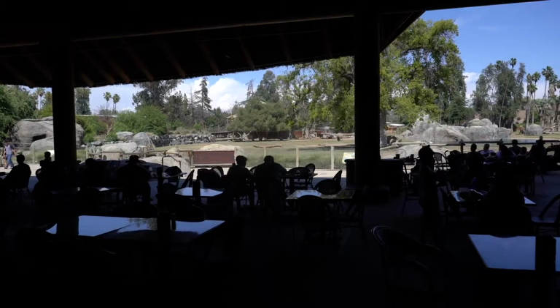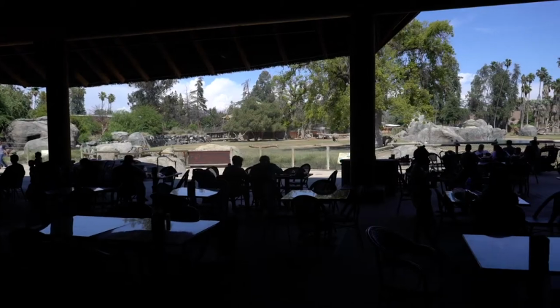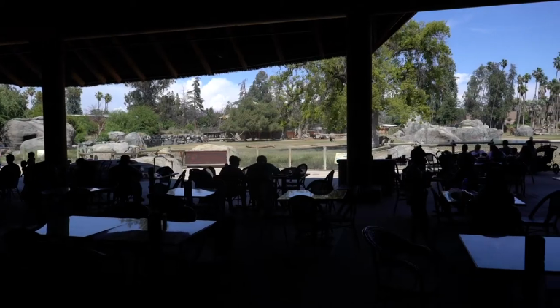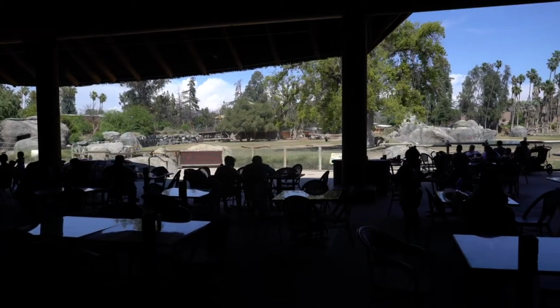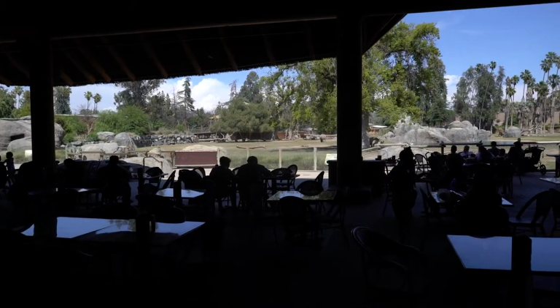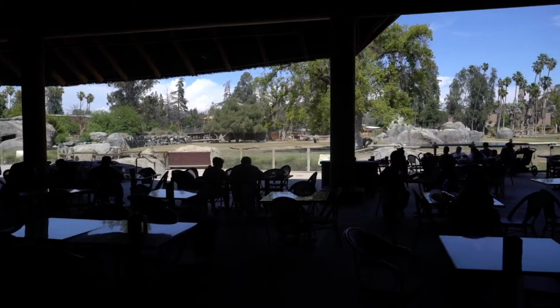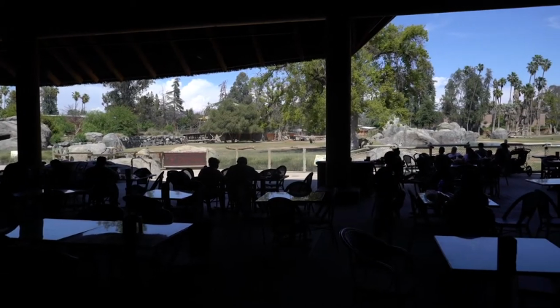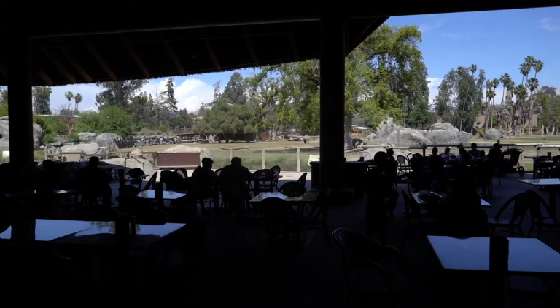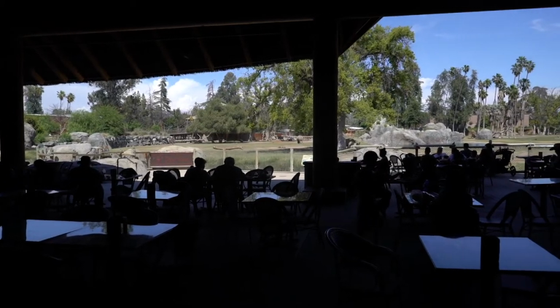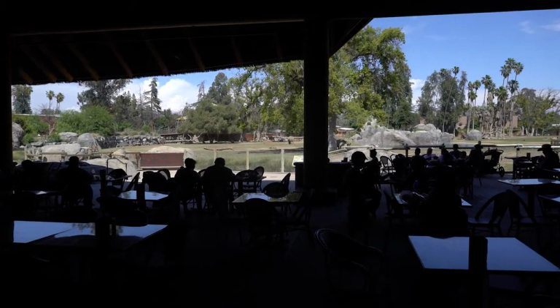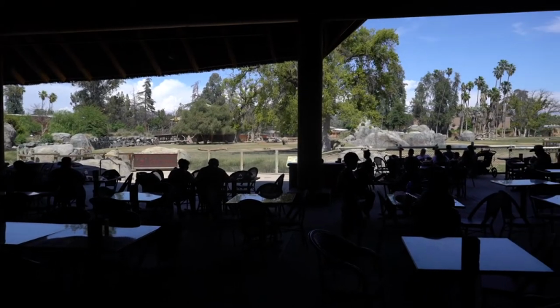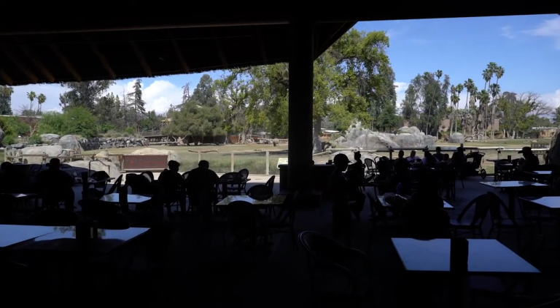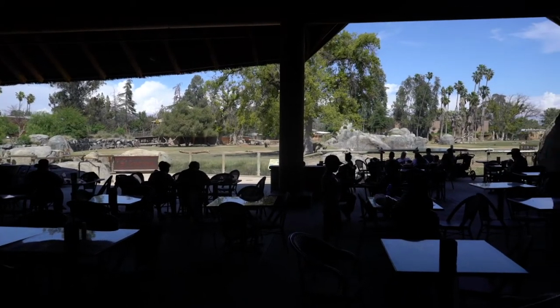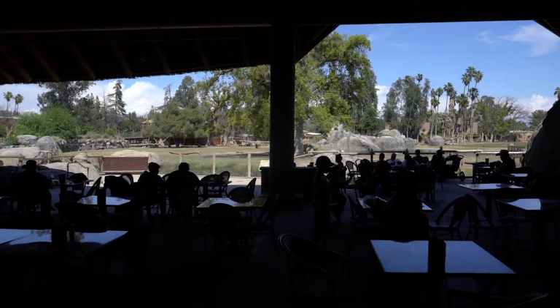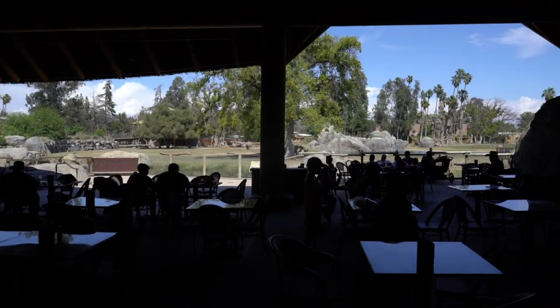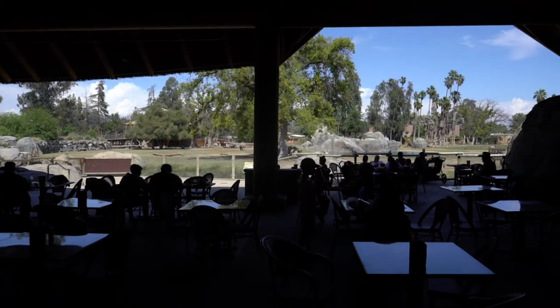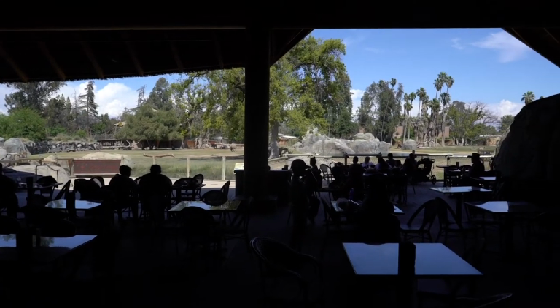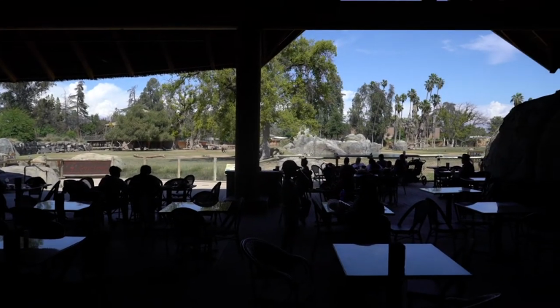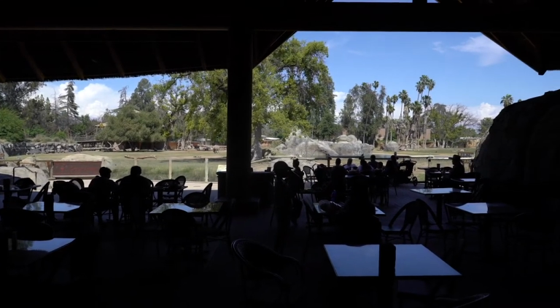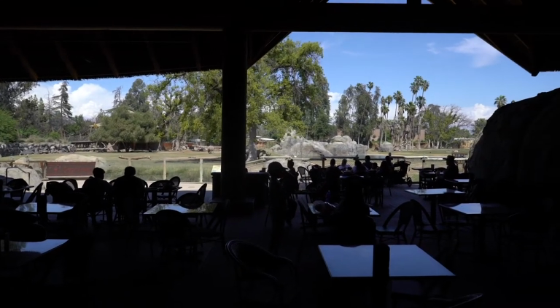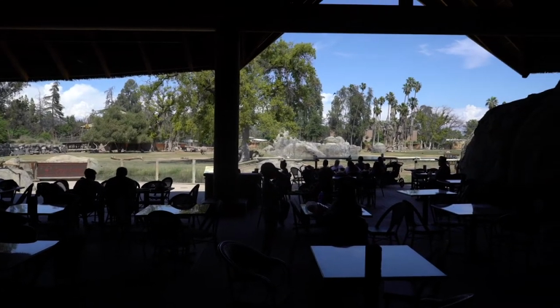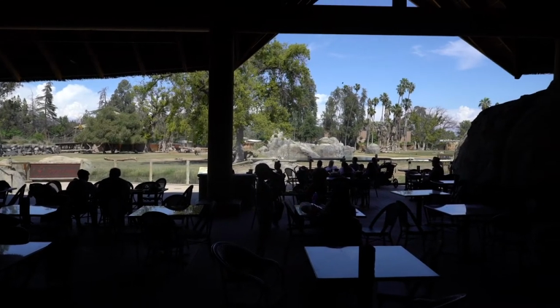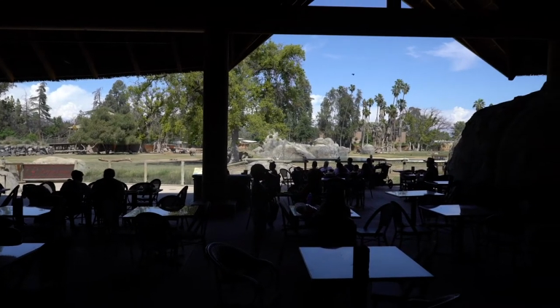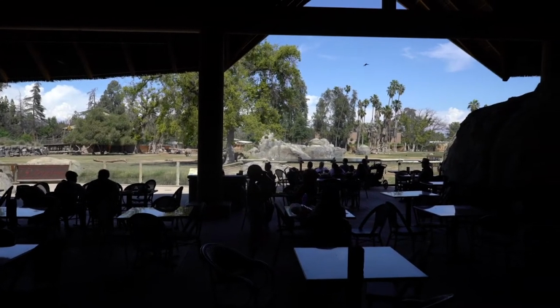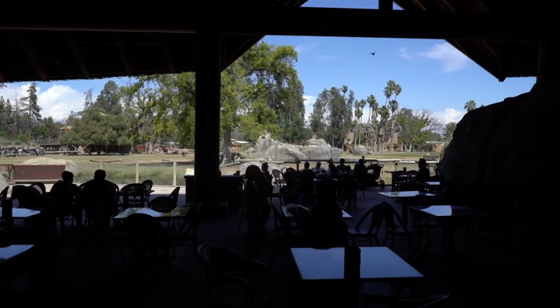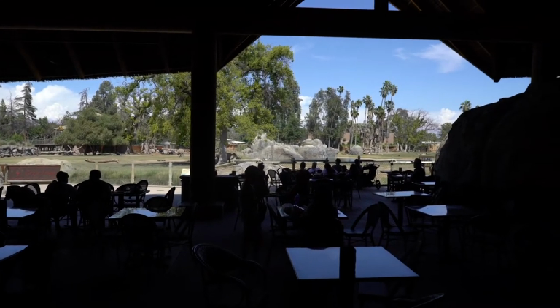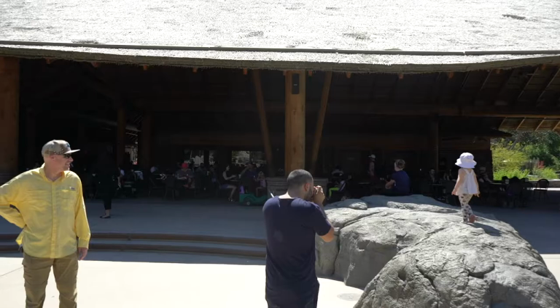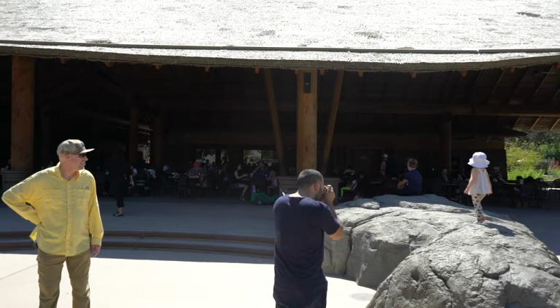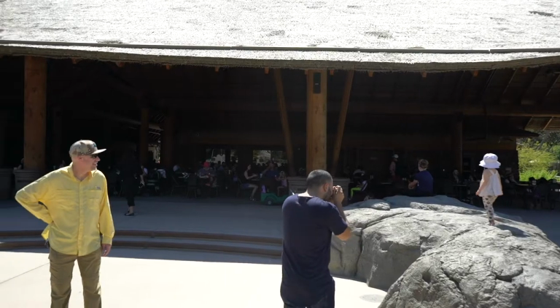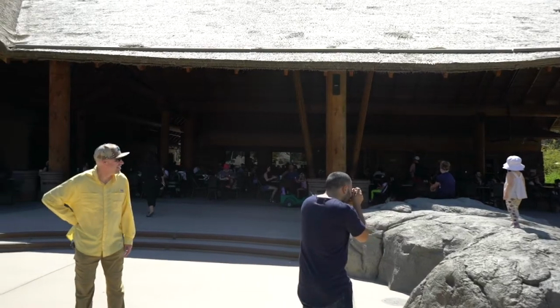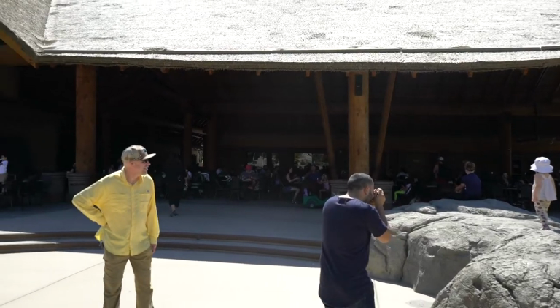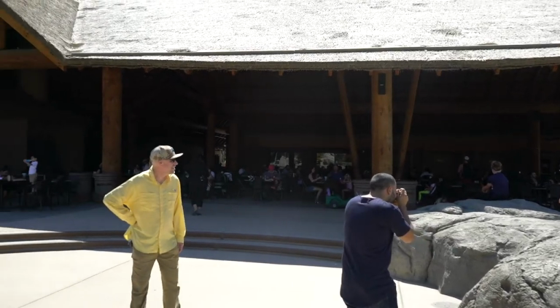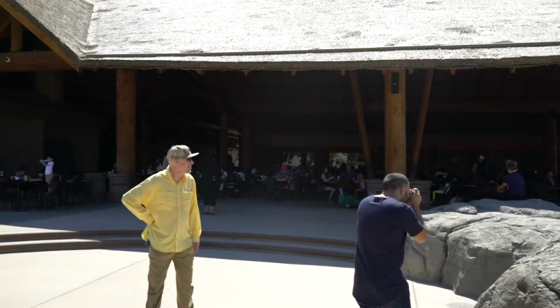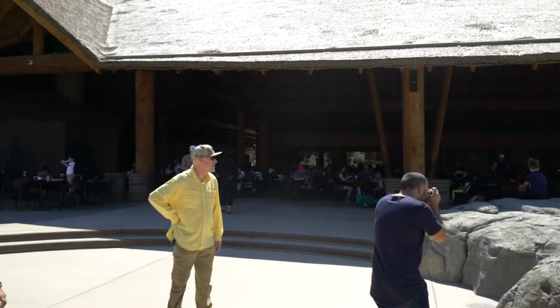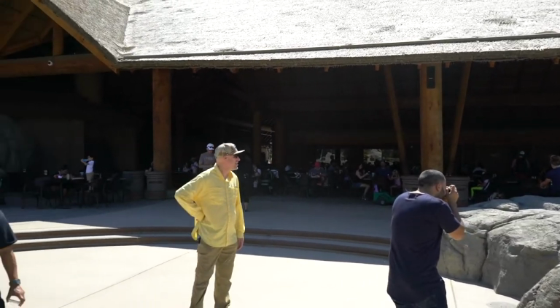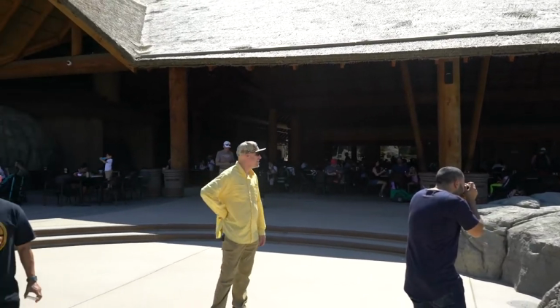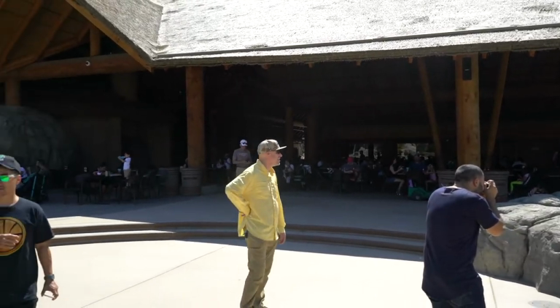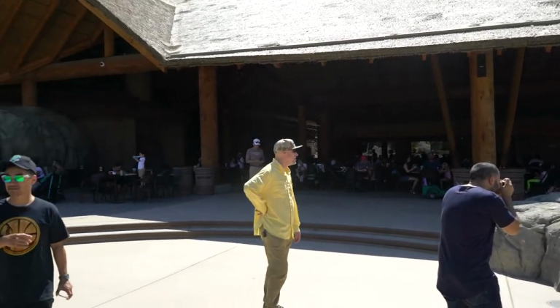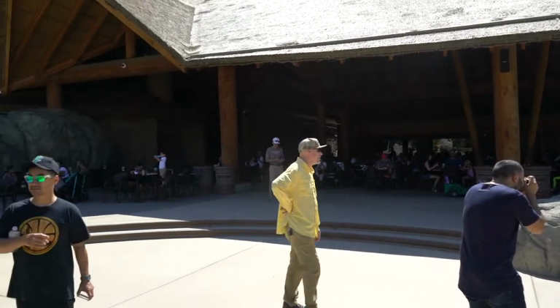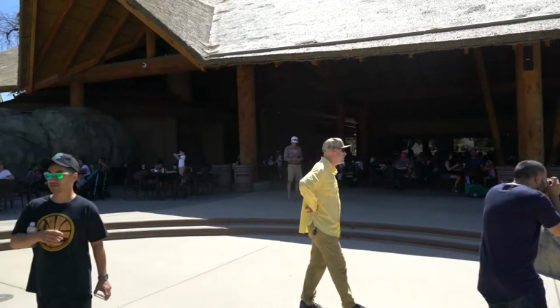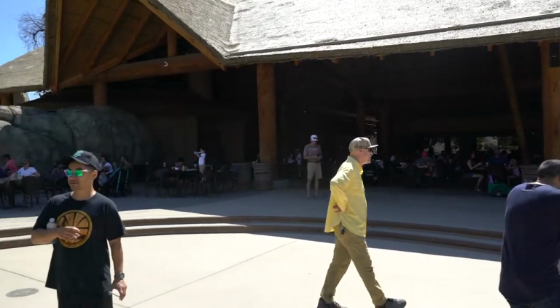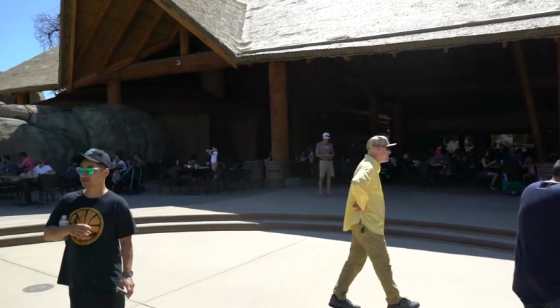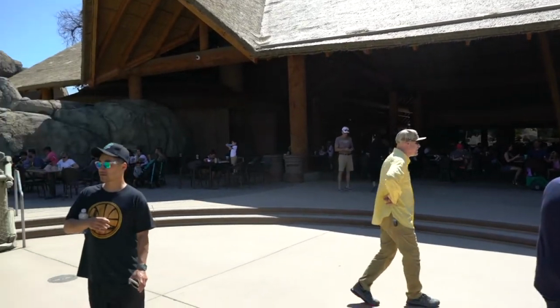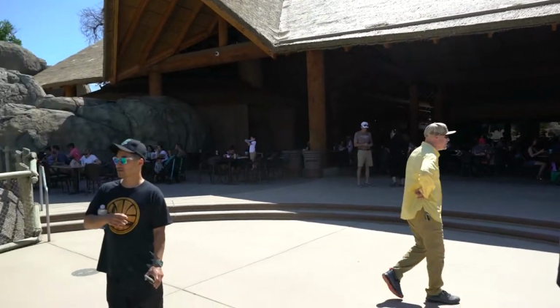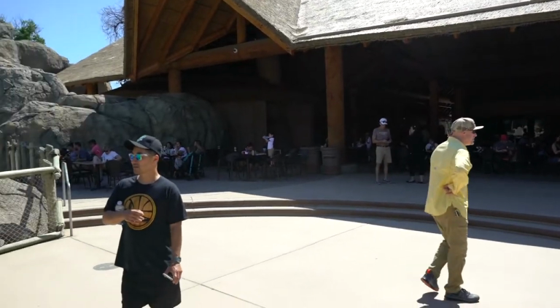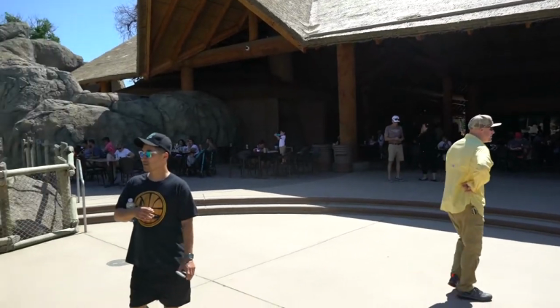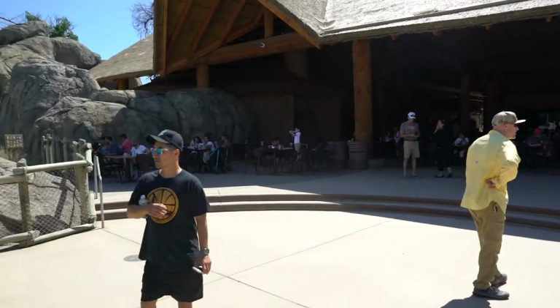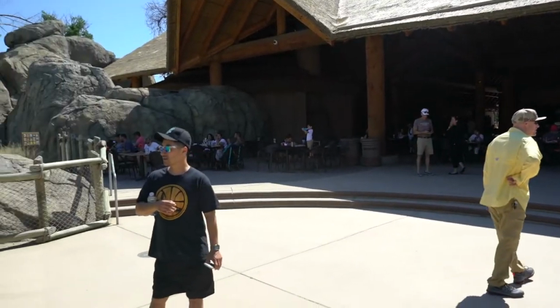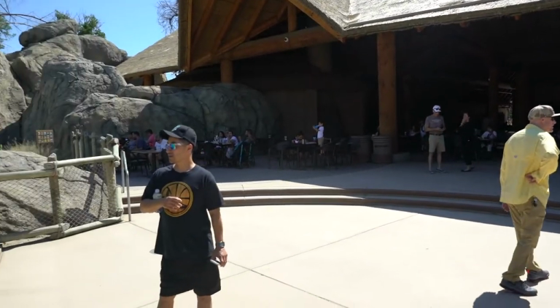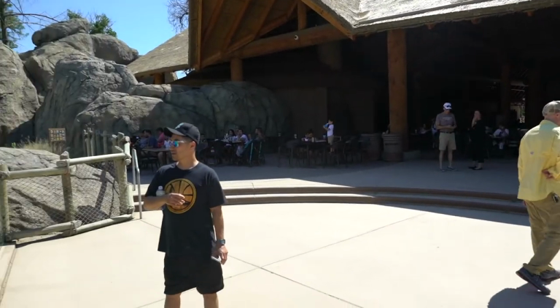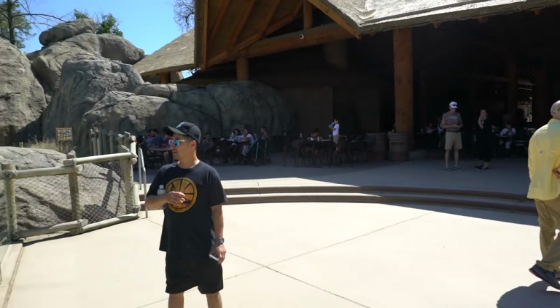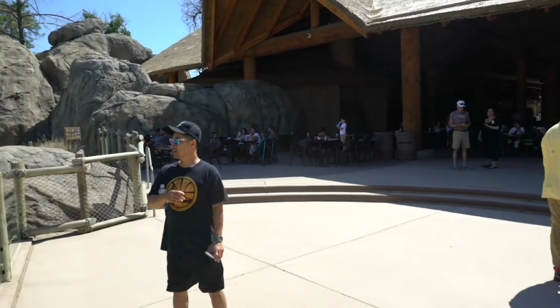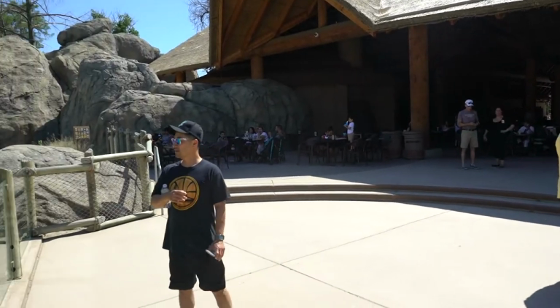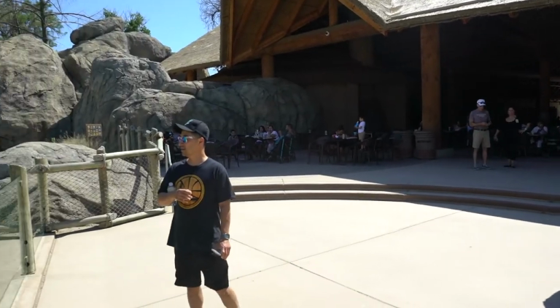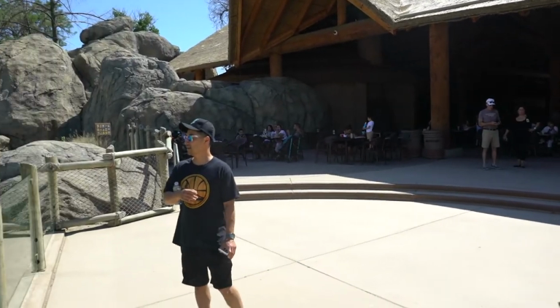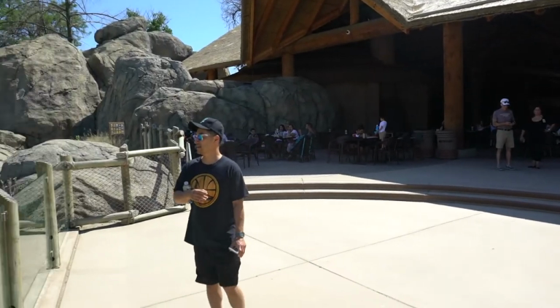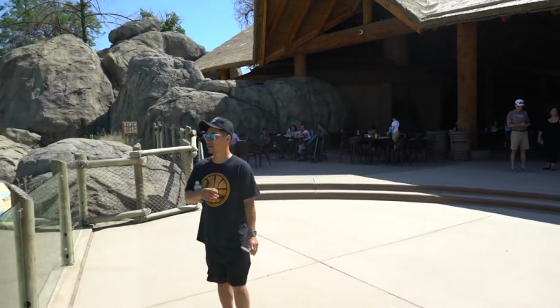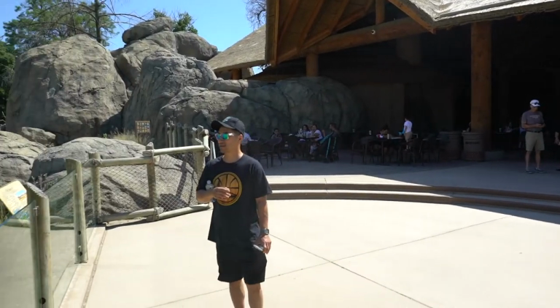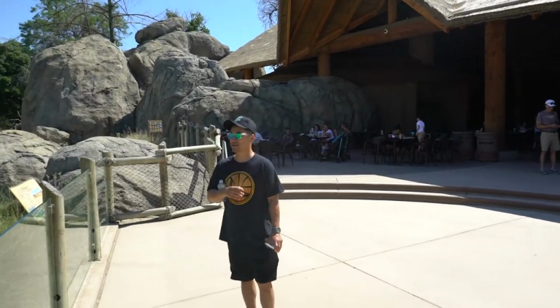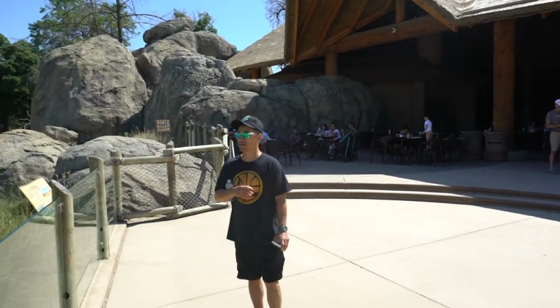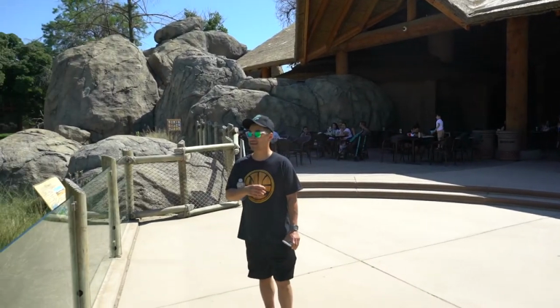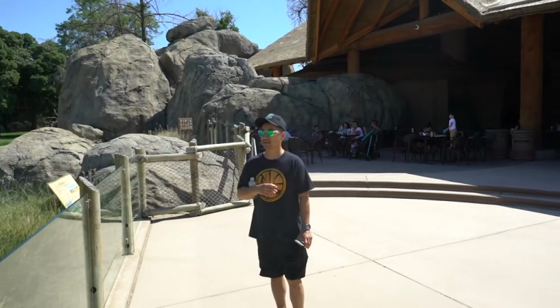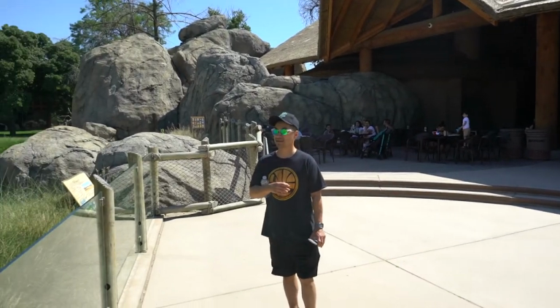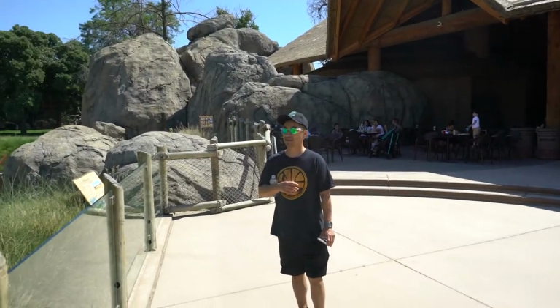There's not many zoos in the country that have amazing food like this and this kind of view — it really is cool.